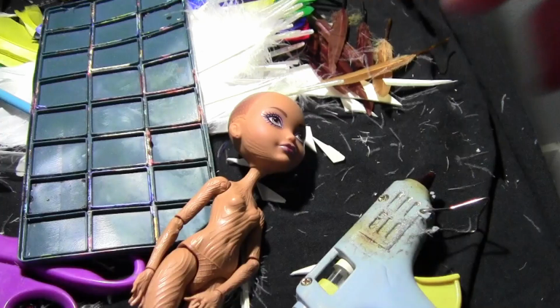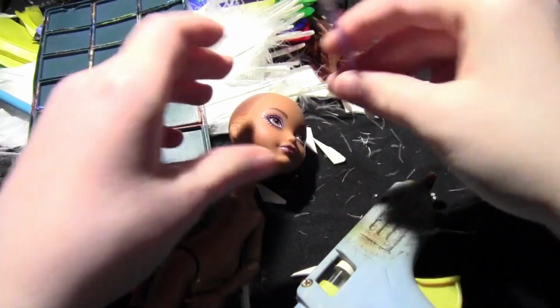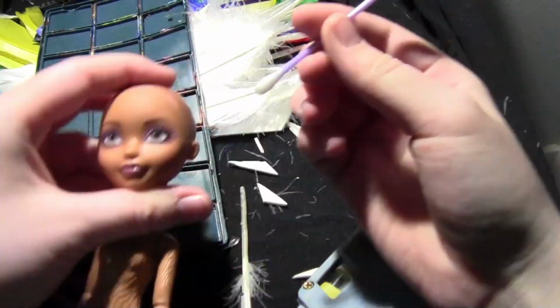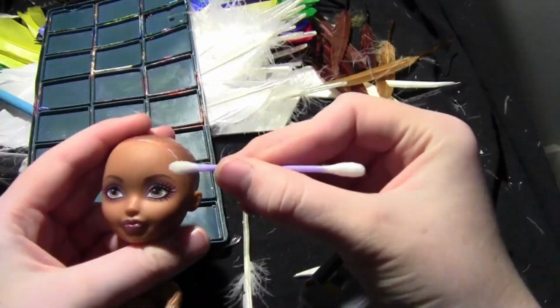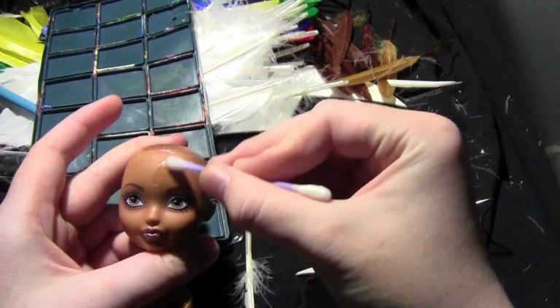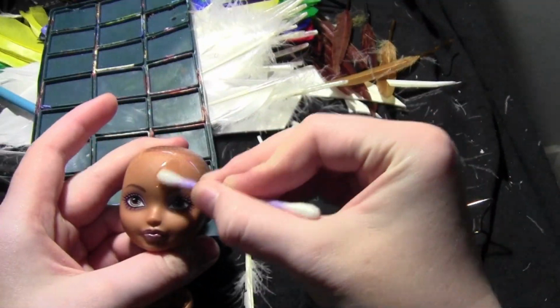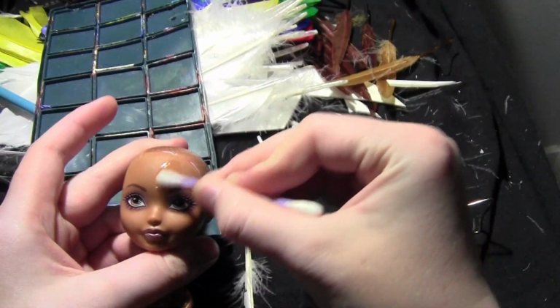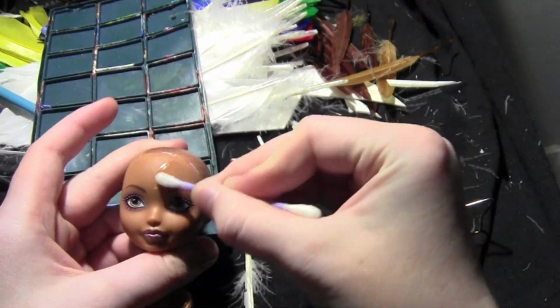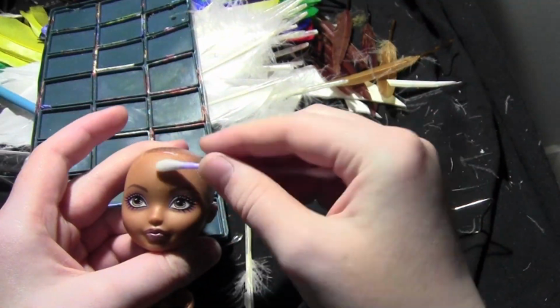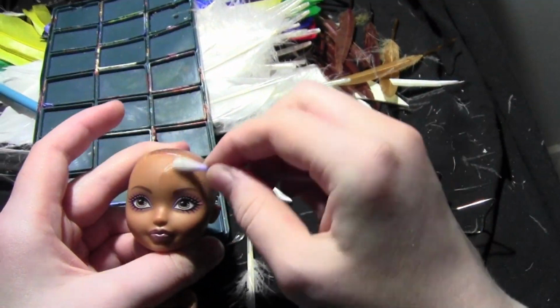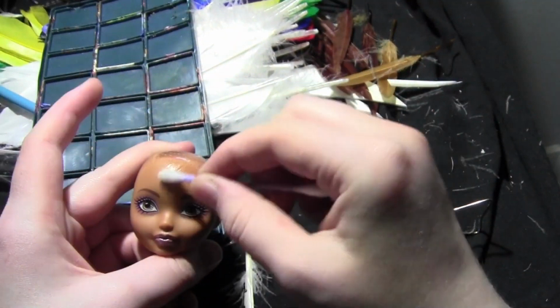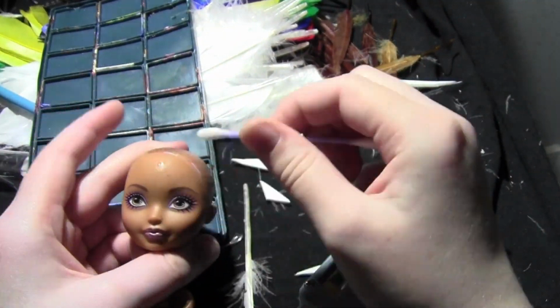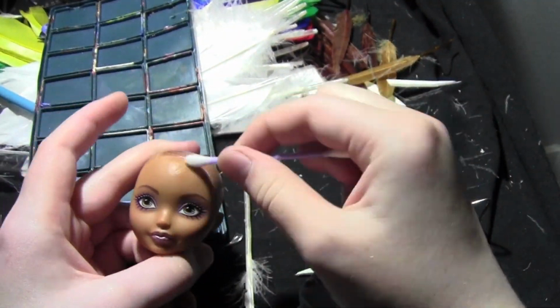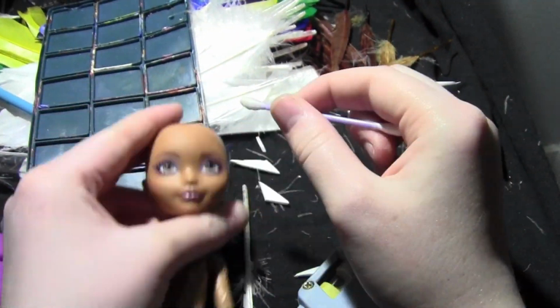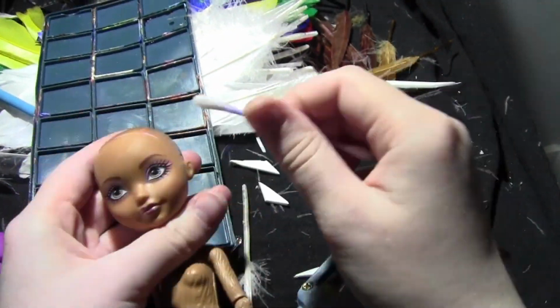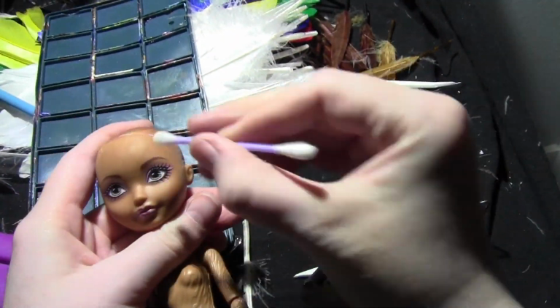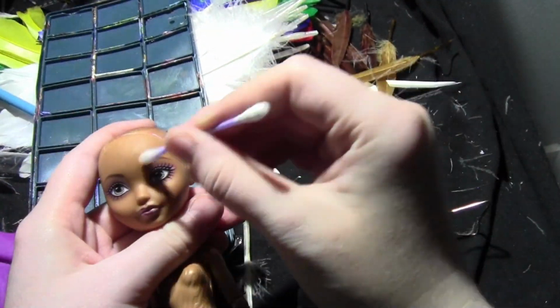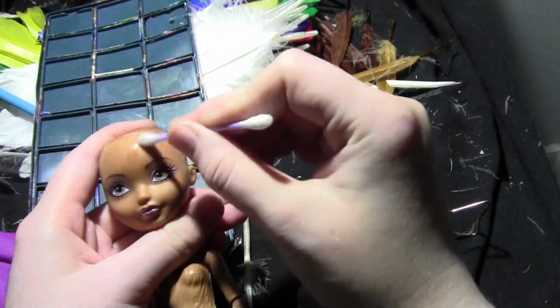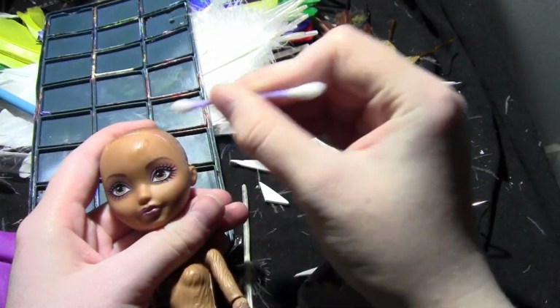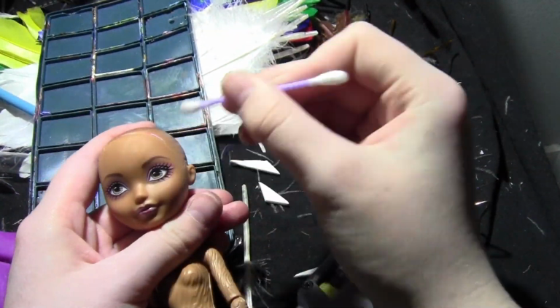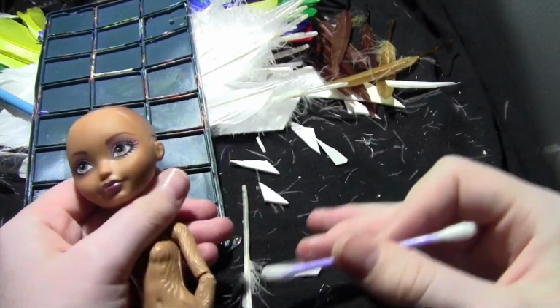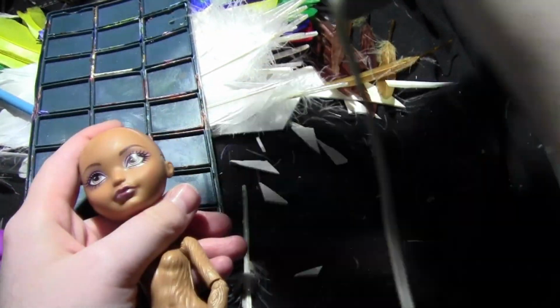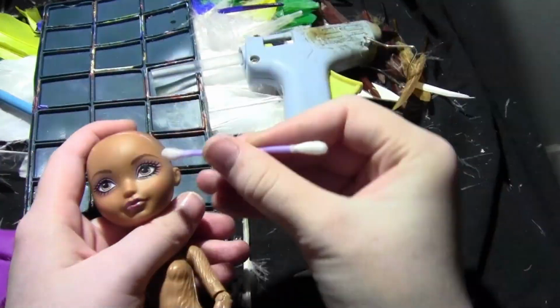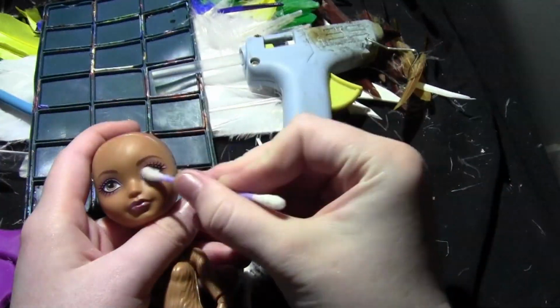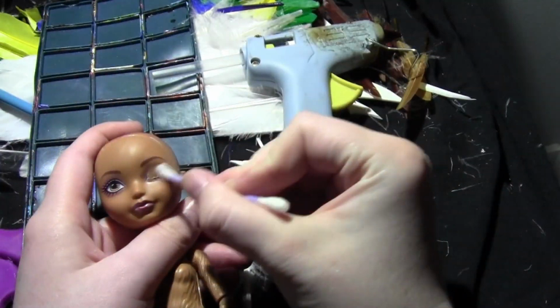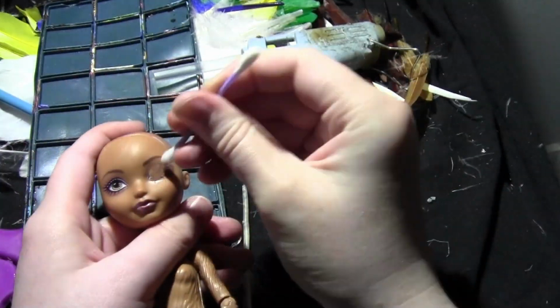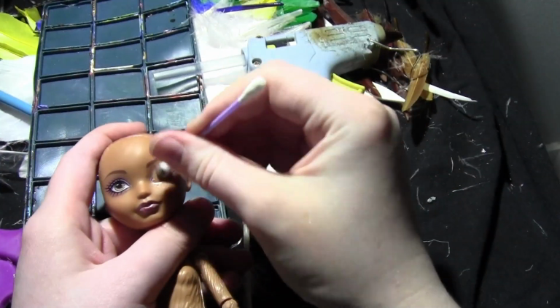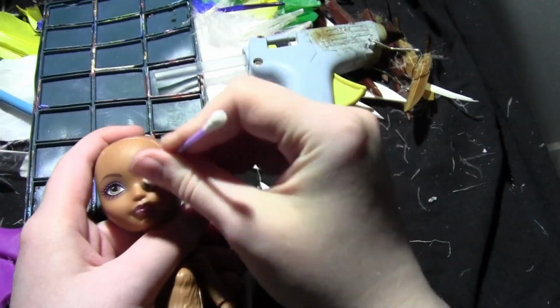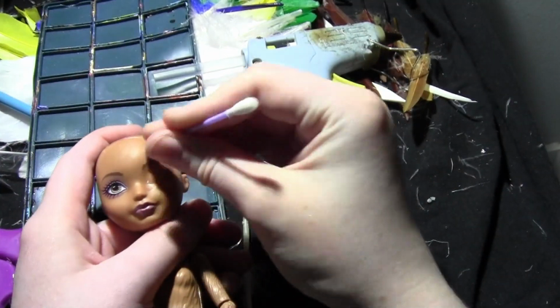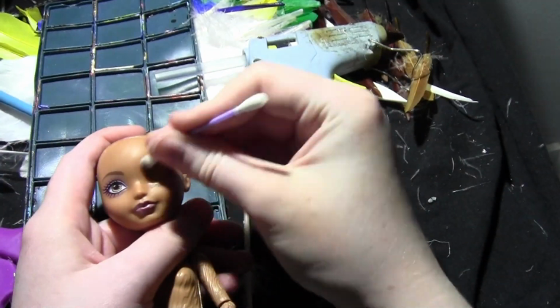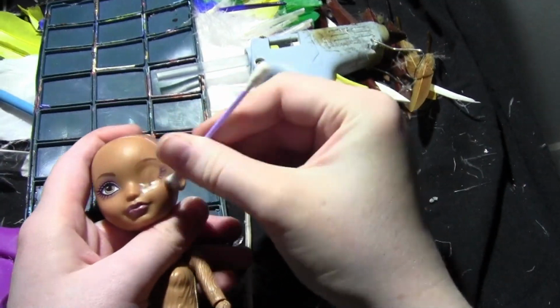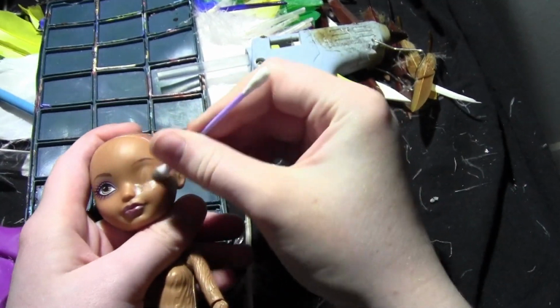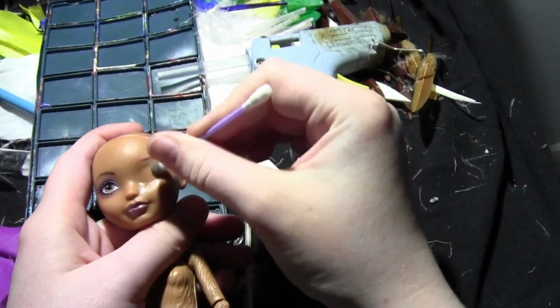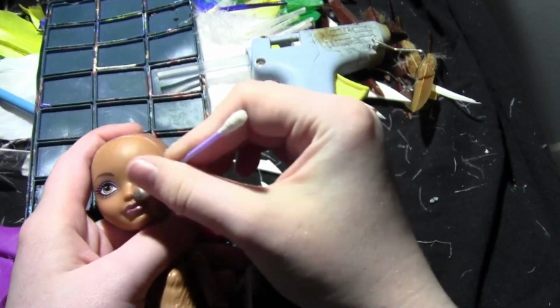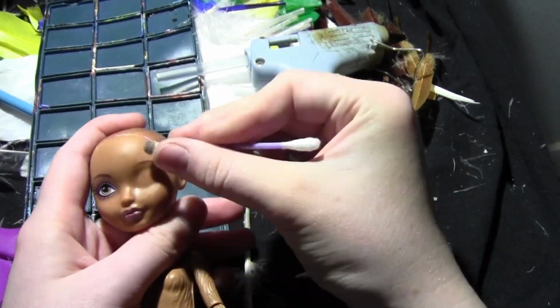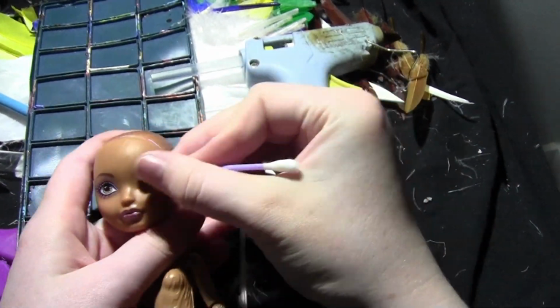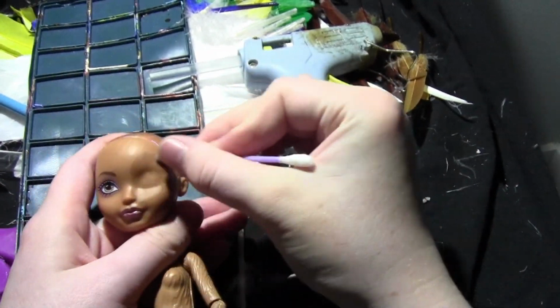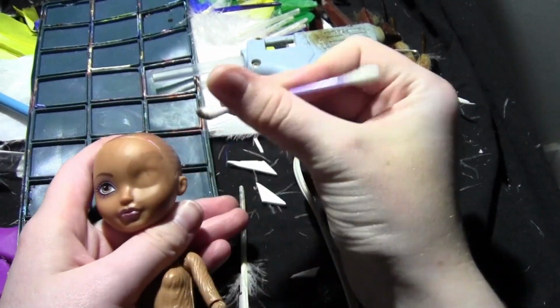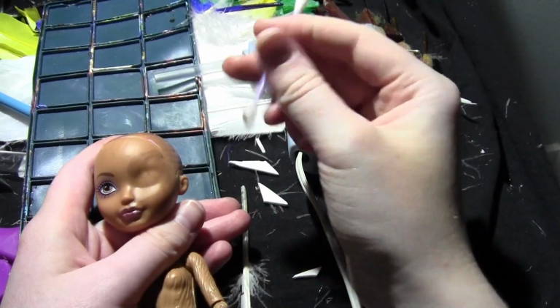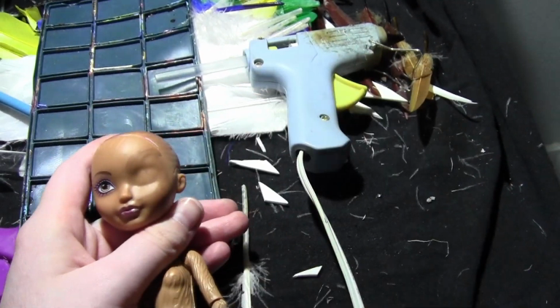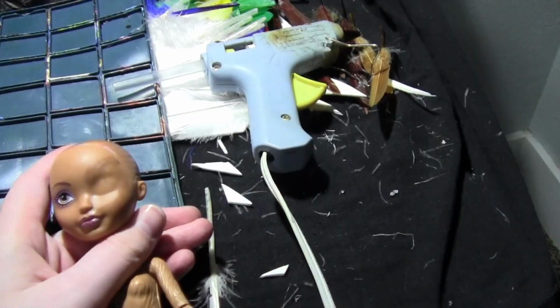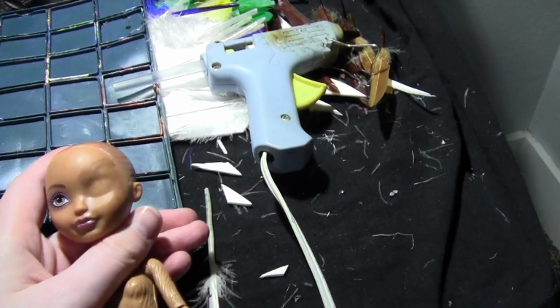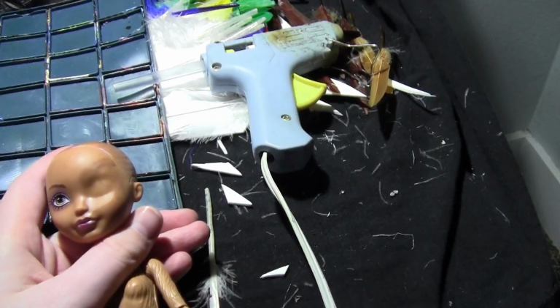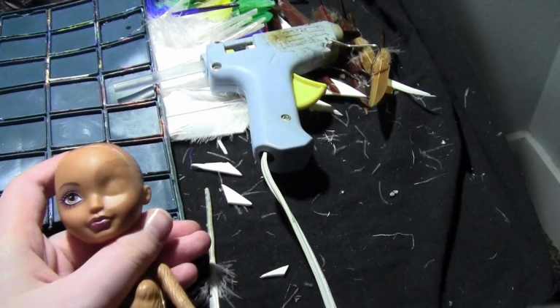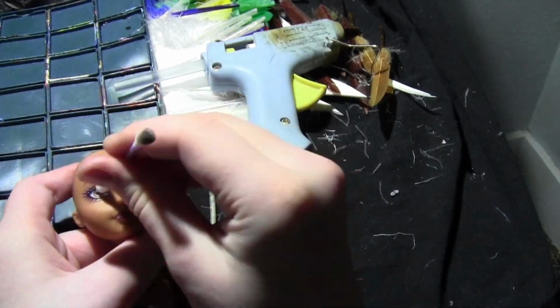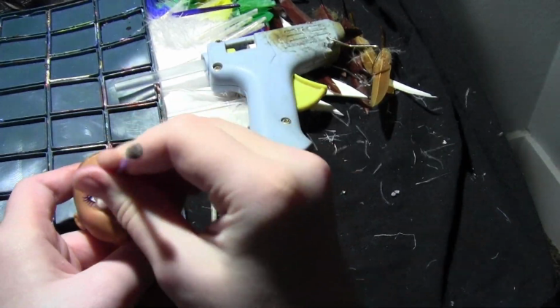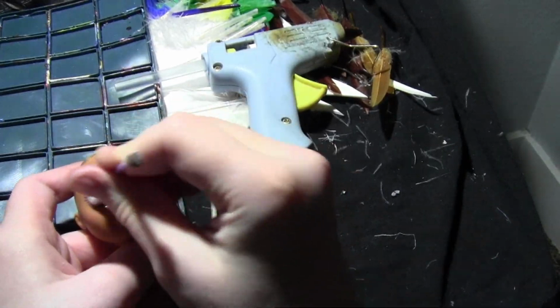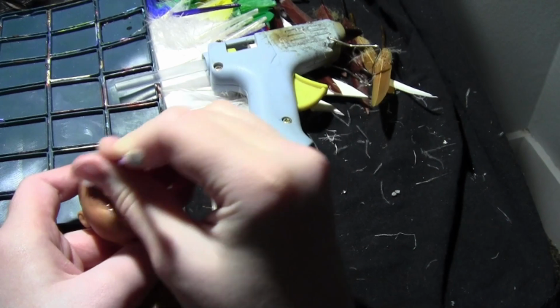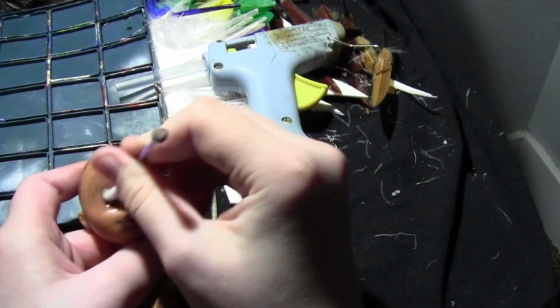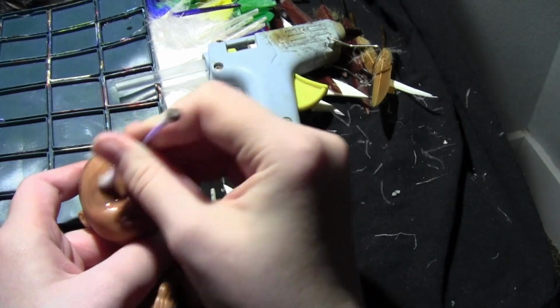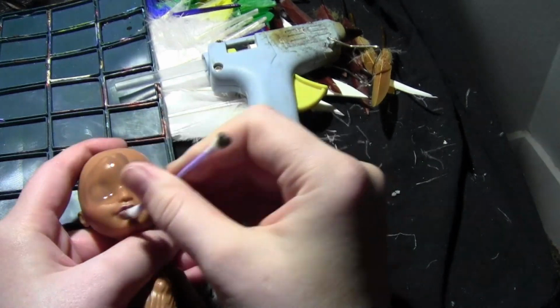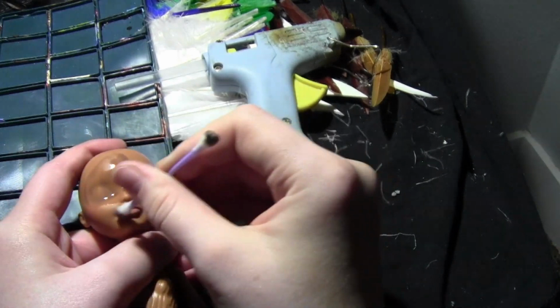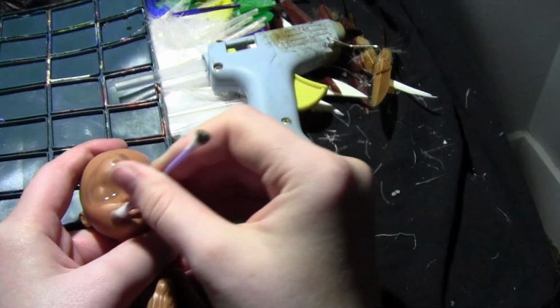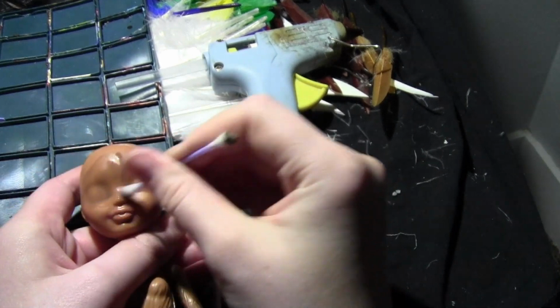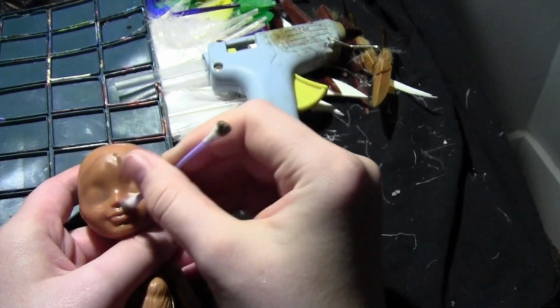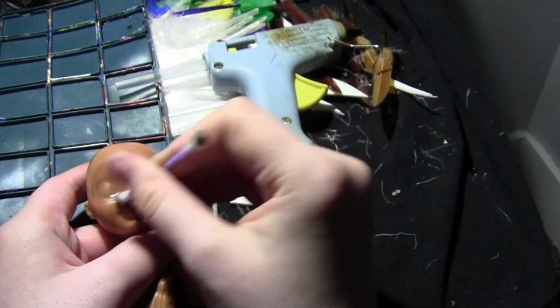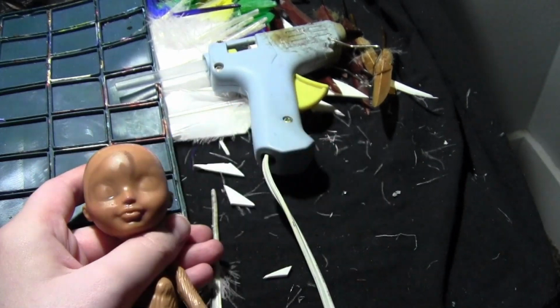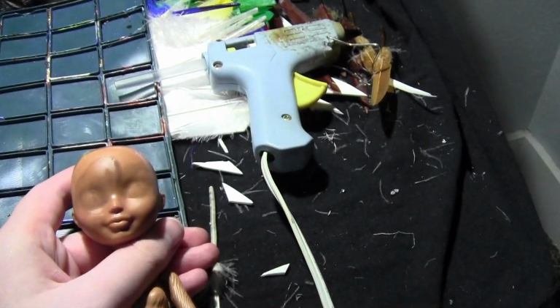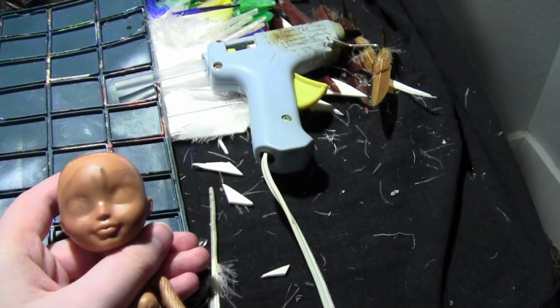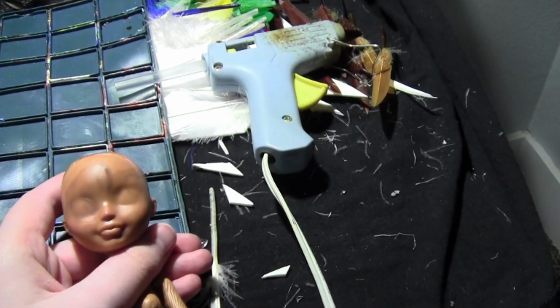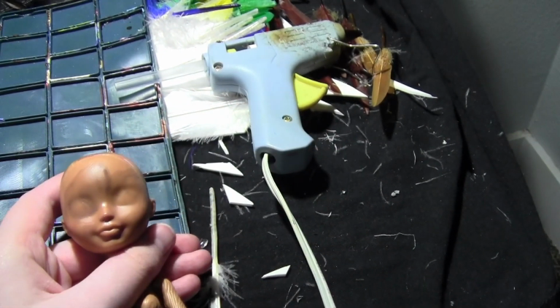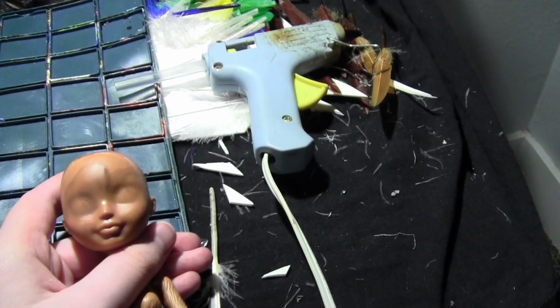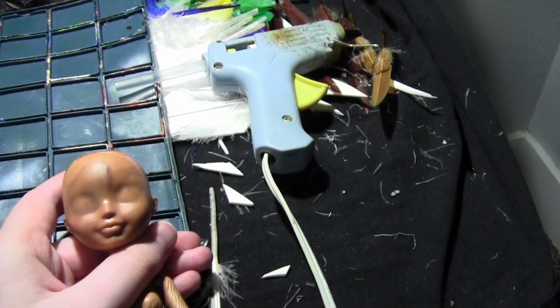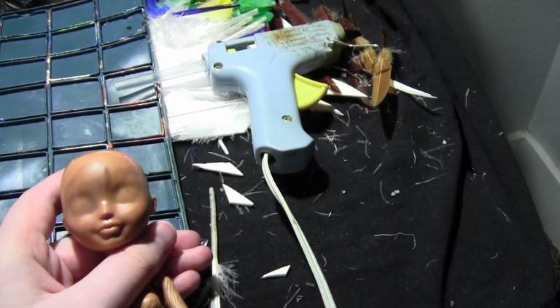I start with a cedar wood doll, as I am going to make a Christmas-themed, candy-themed Lolita doll.